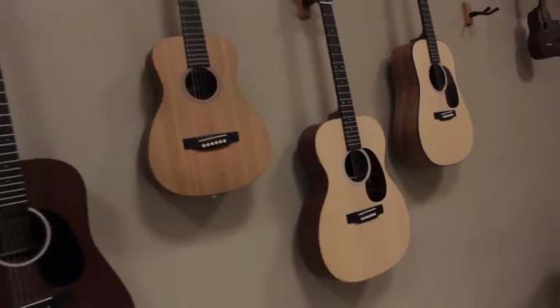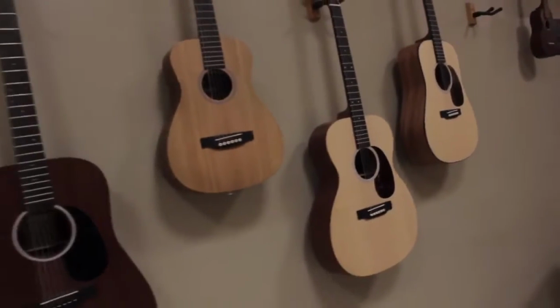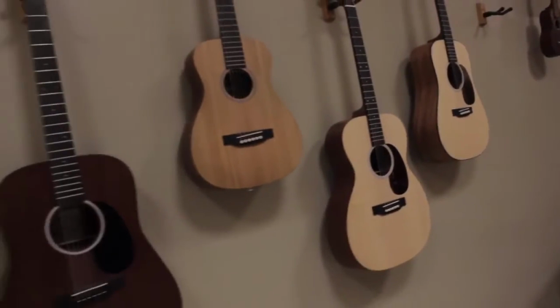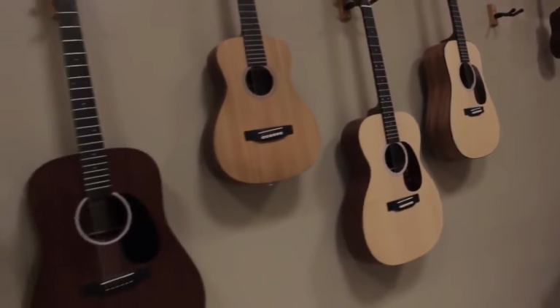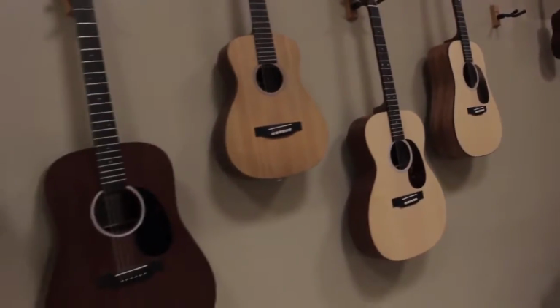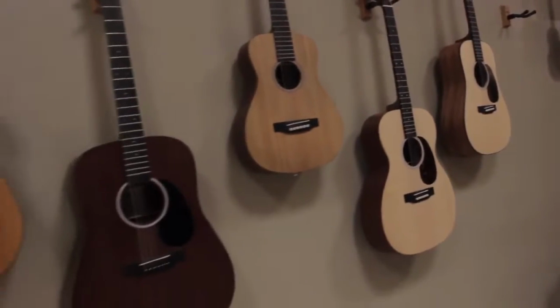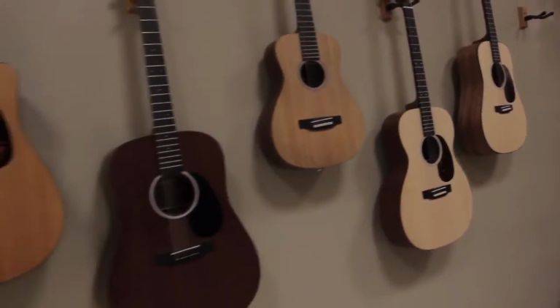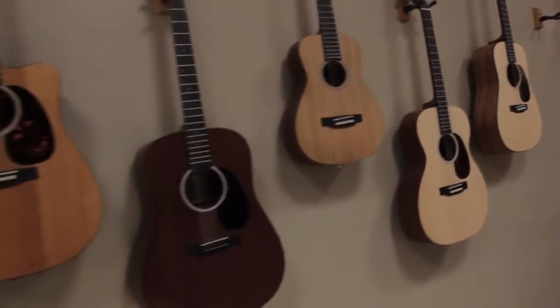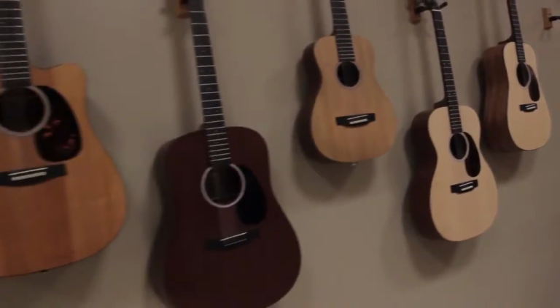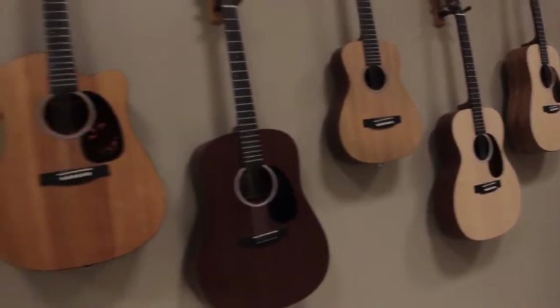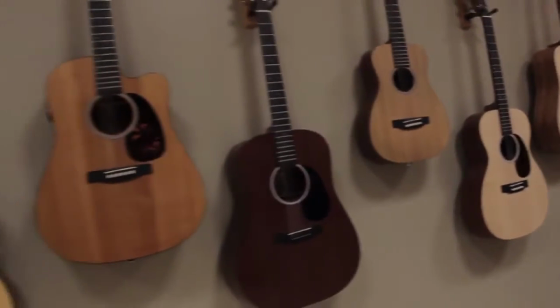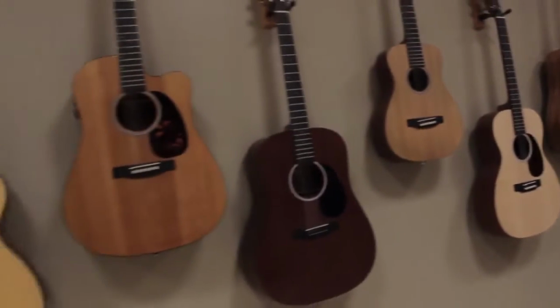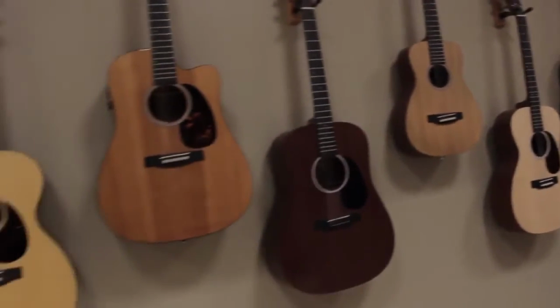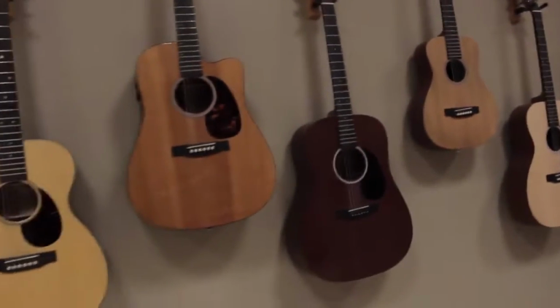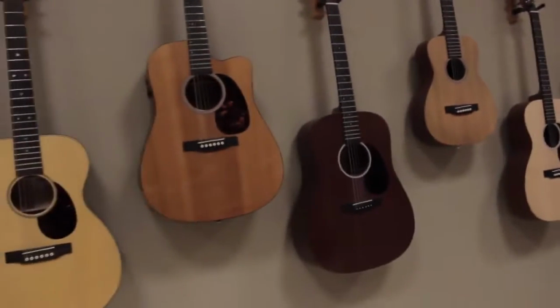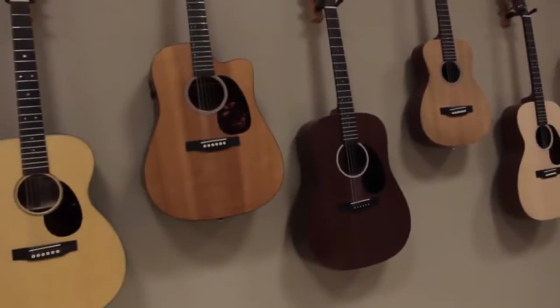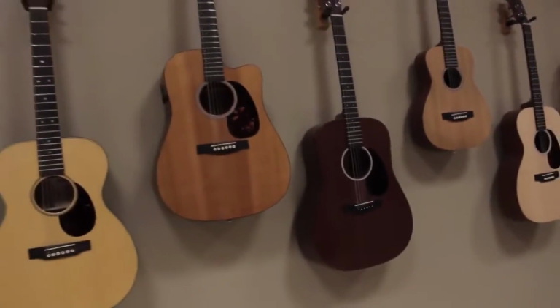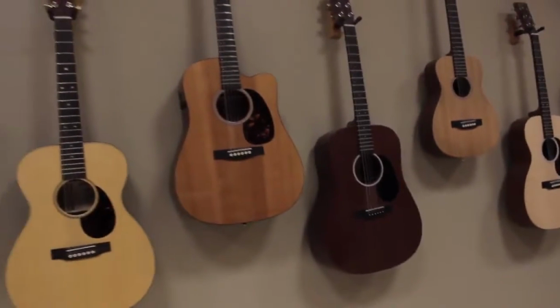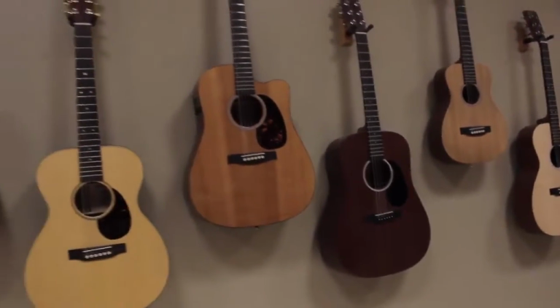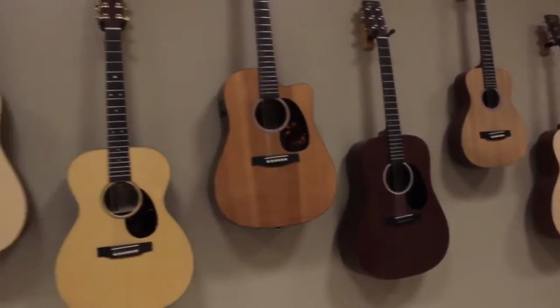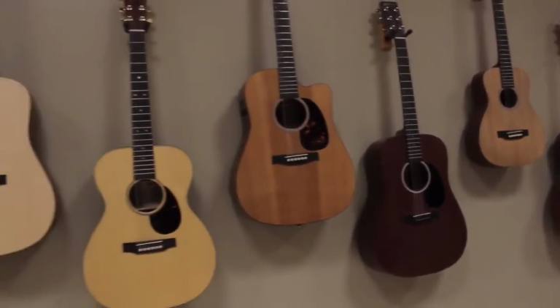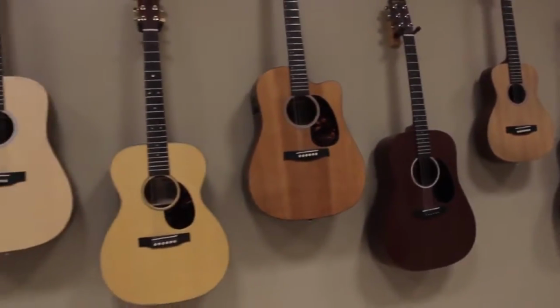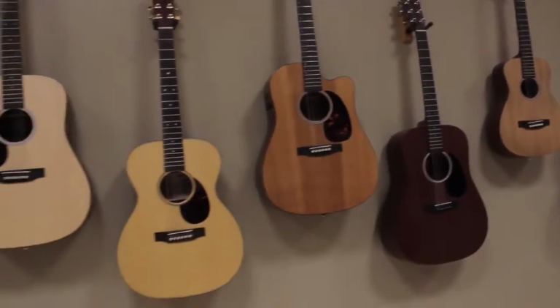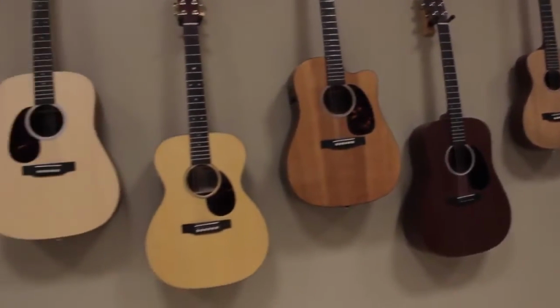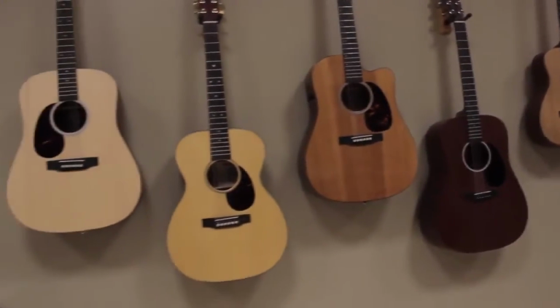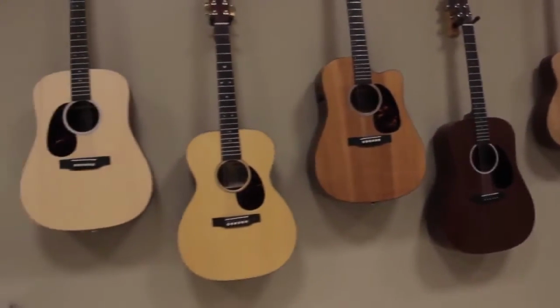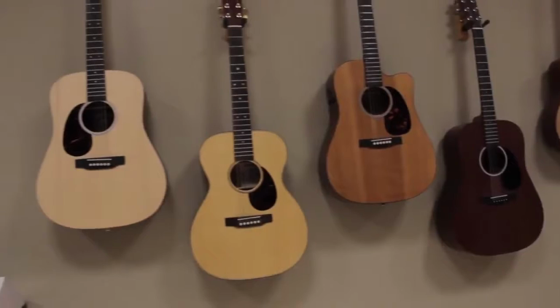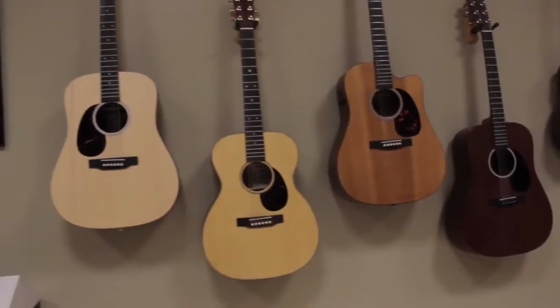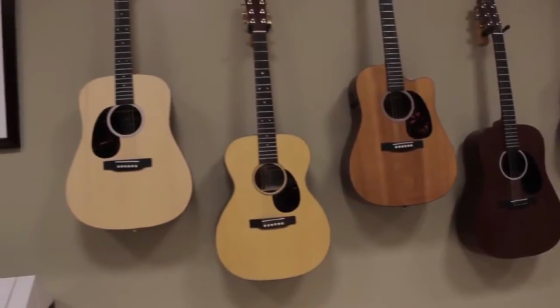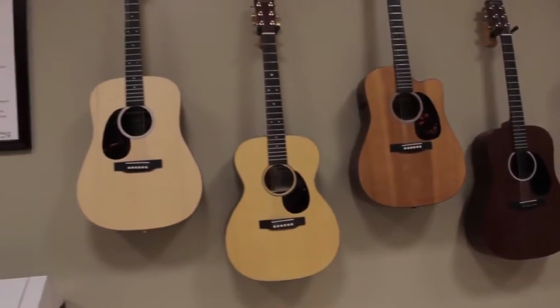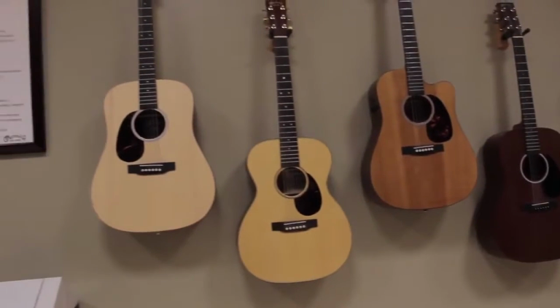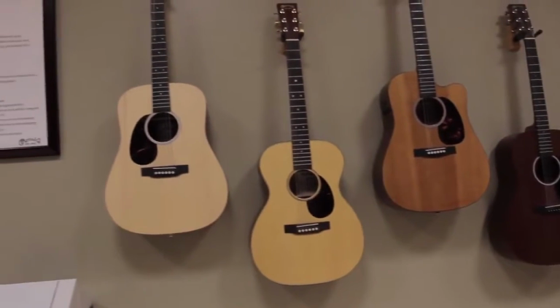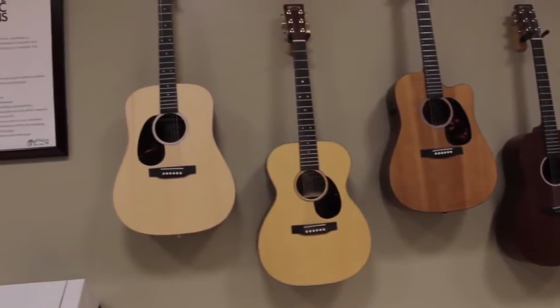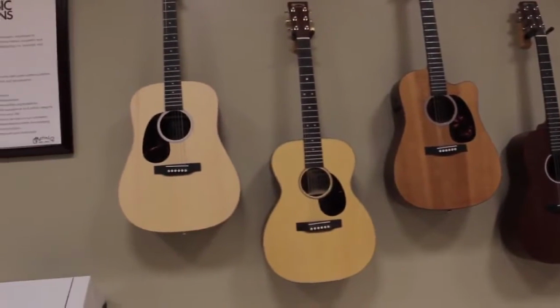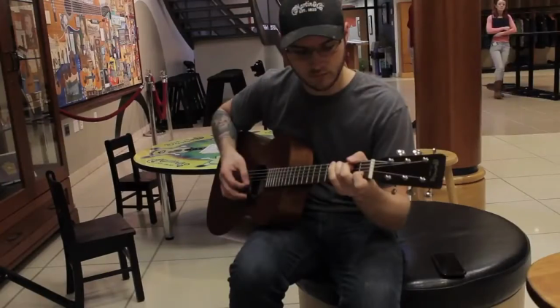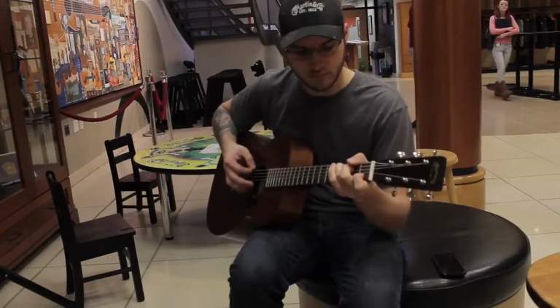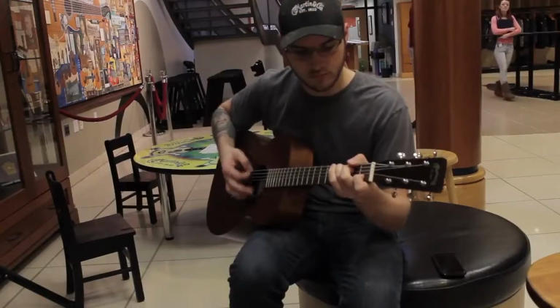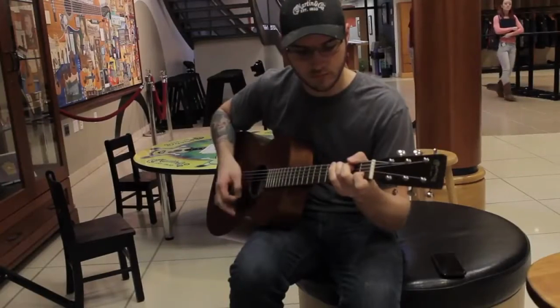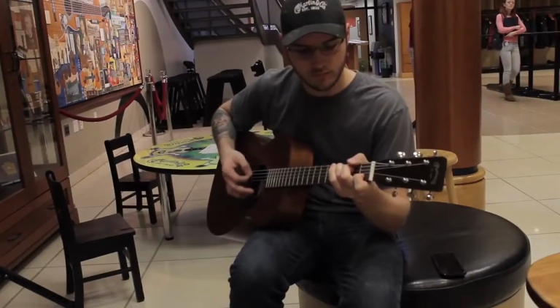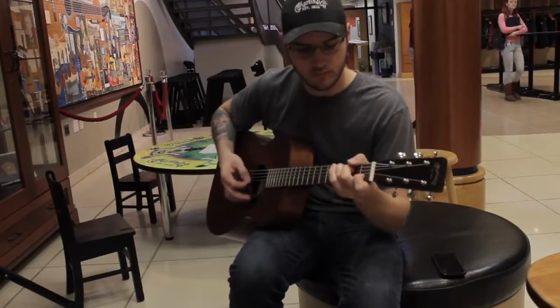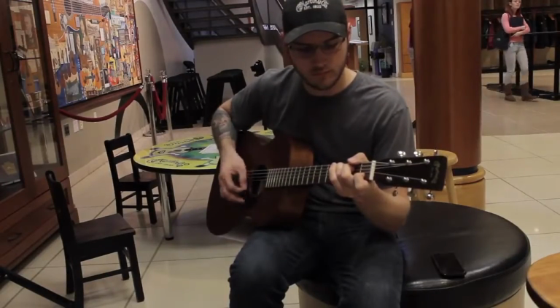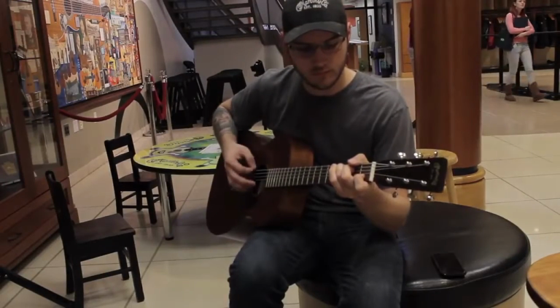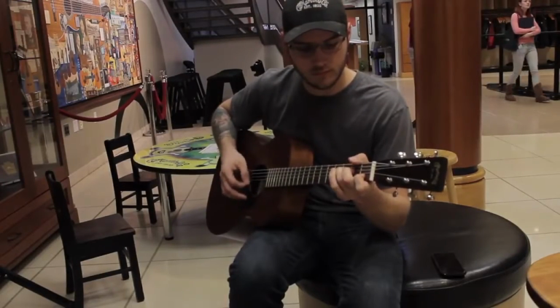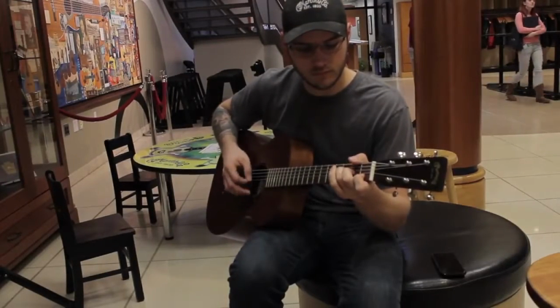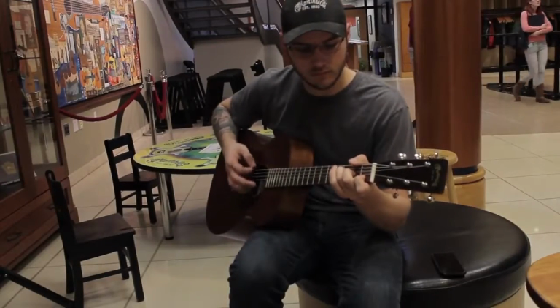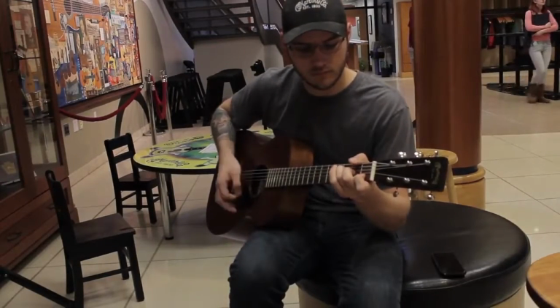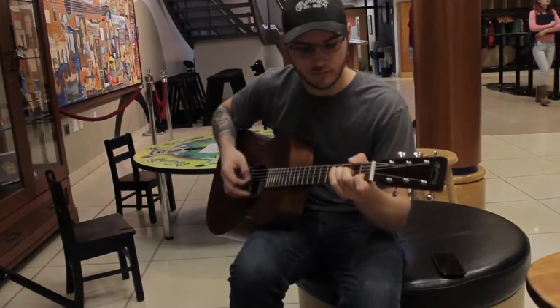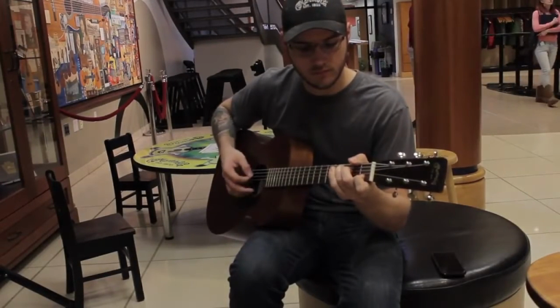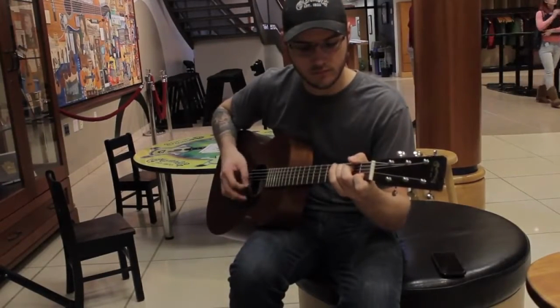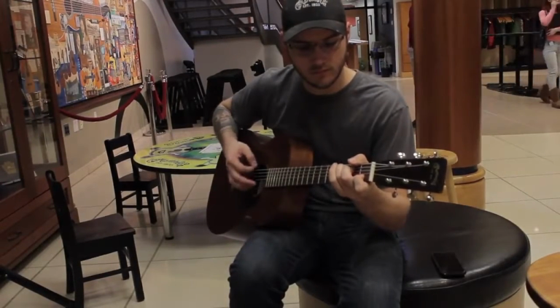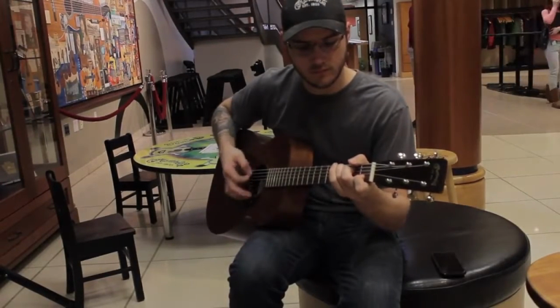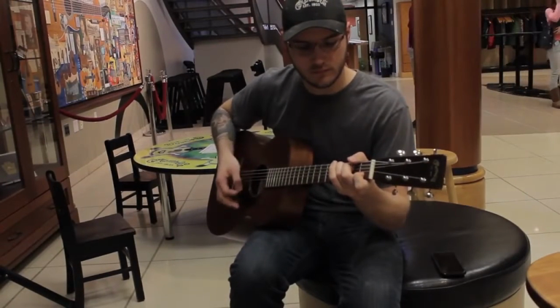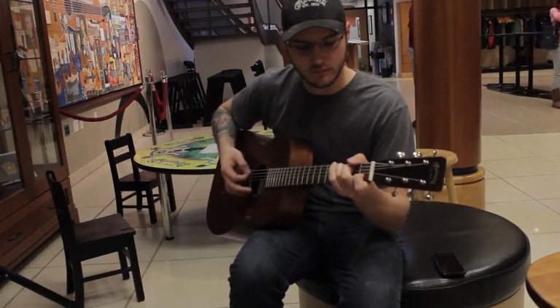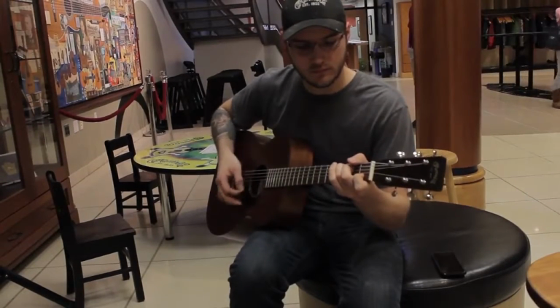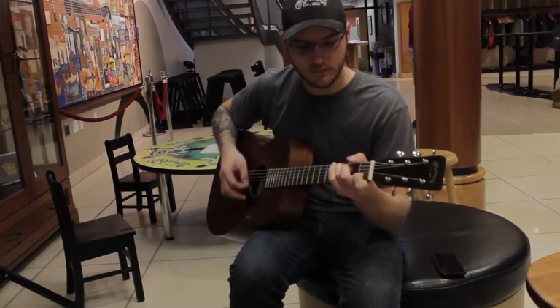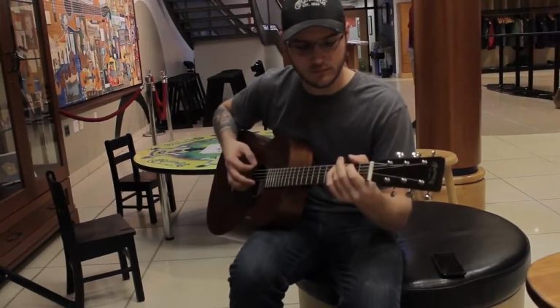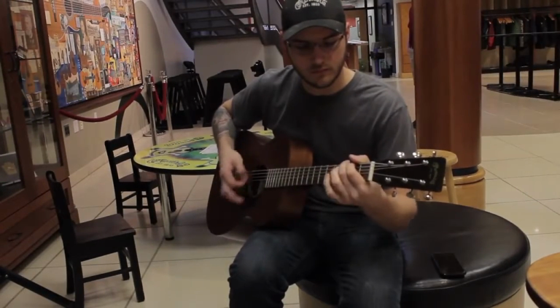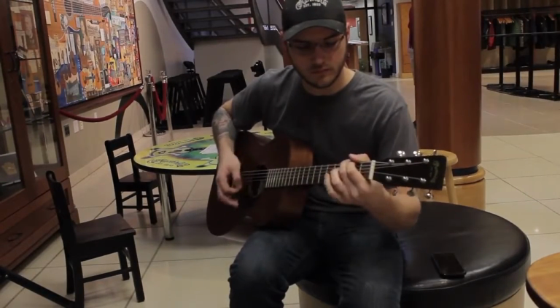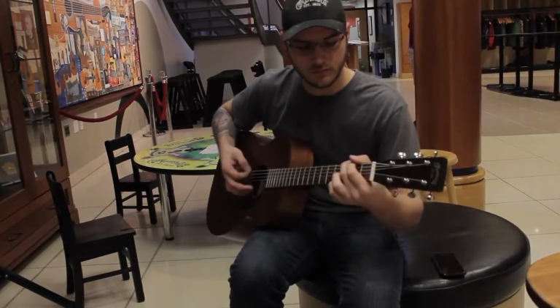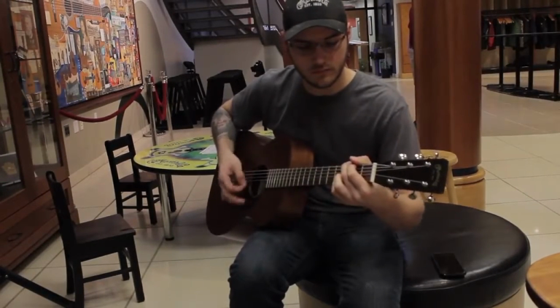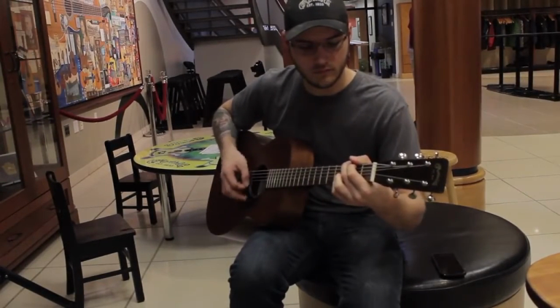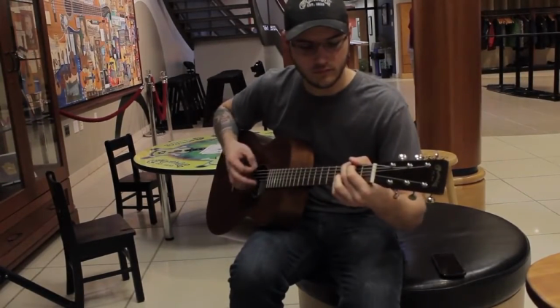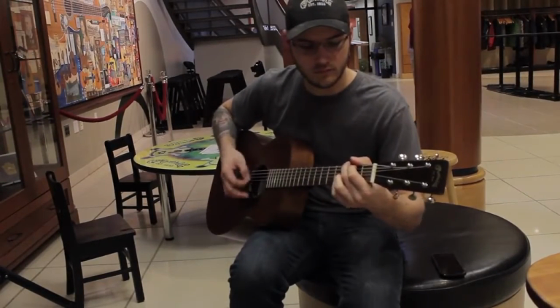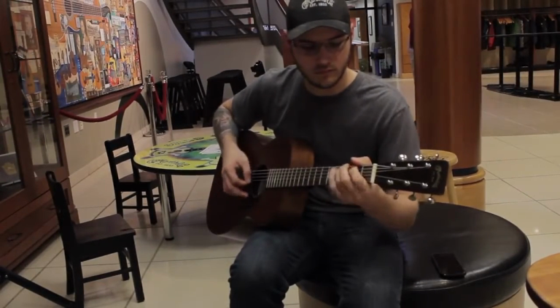One of the most popular features here is the Play Me Wall, where guests can test the newest factory offerings as well as some of Martin's top-selling models.